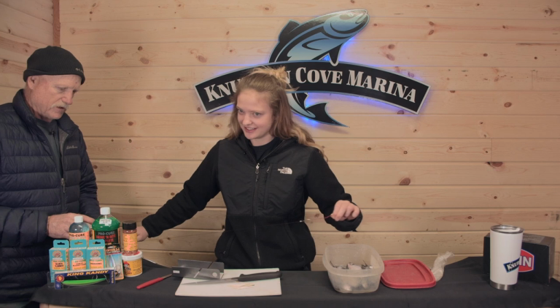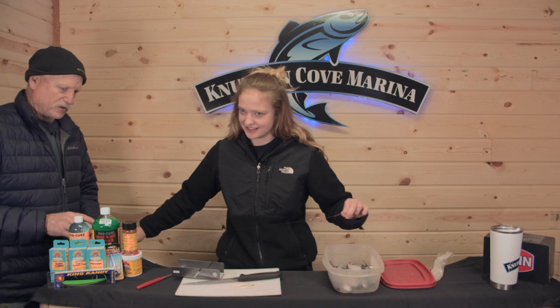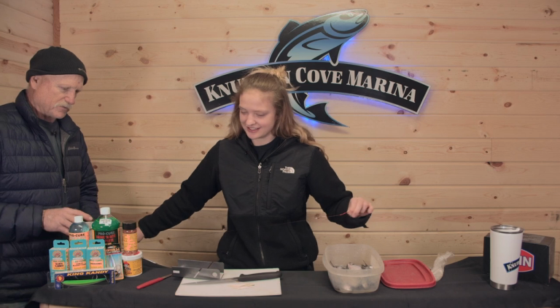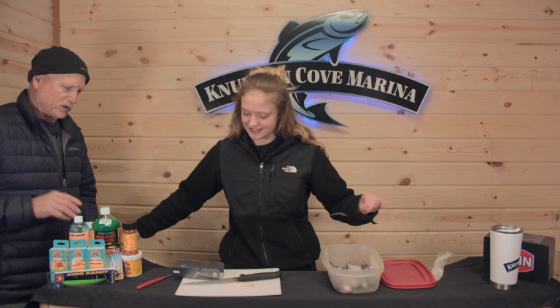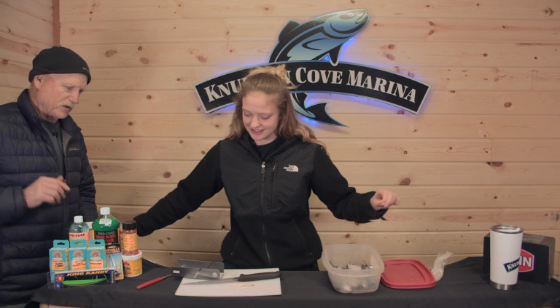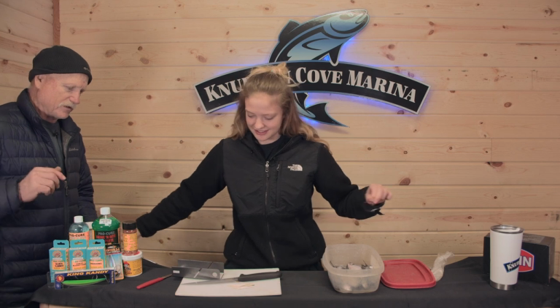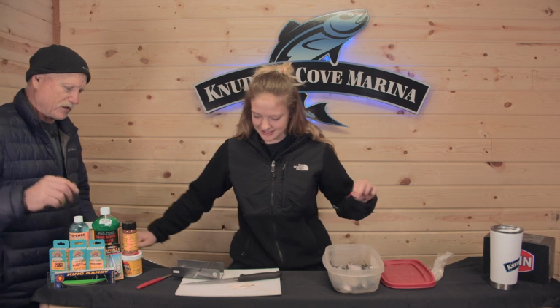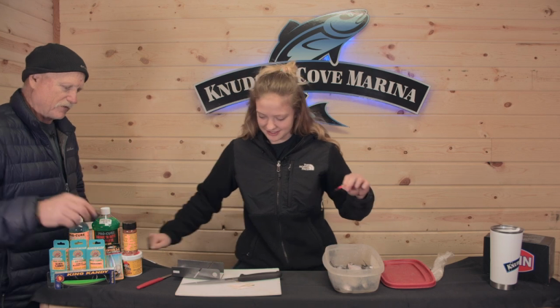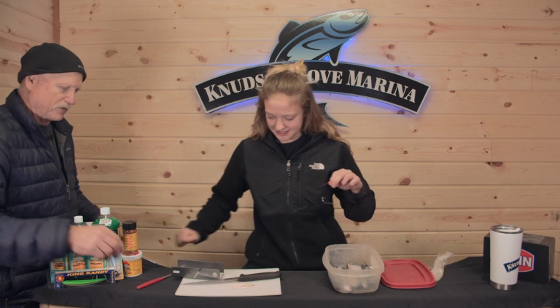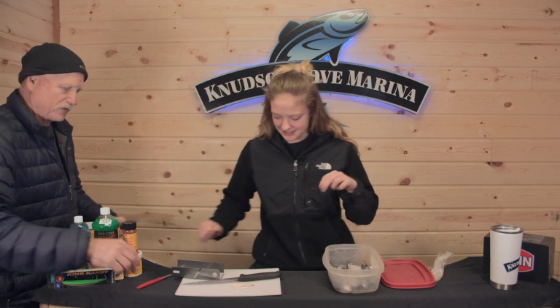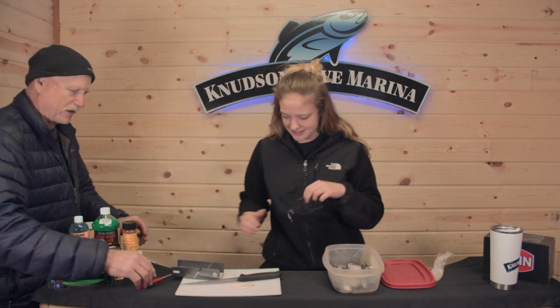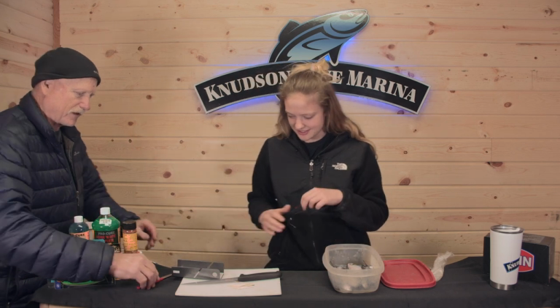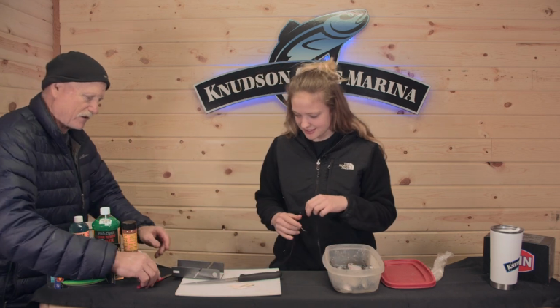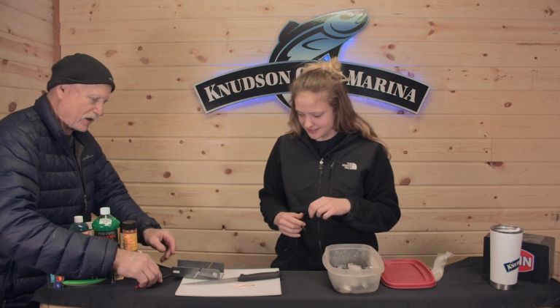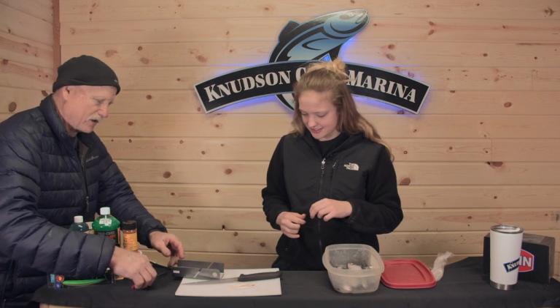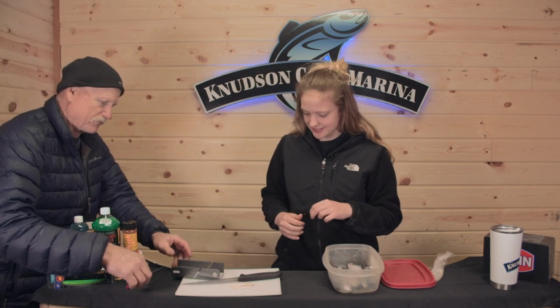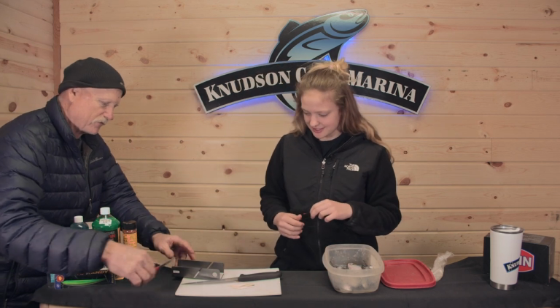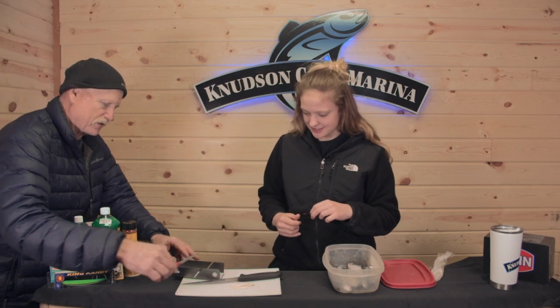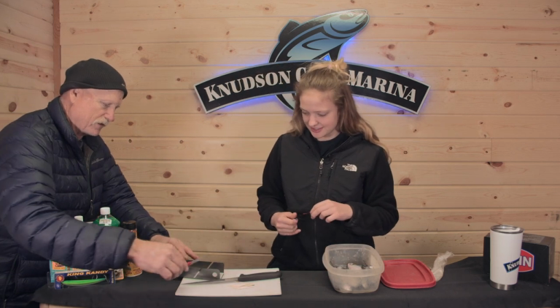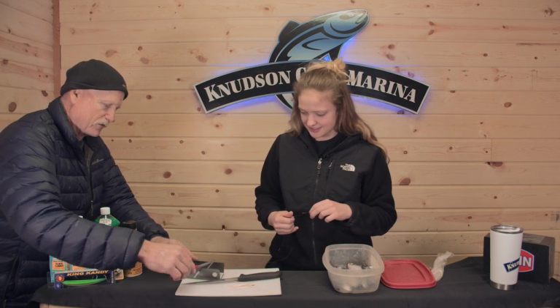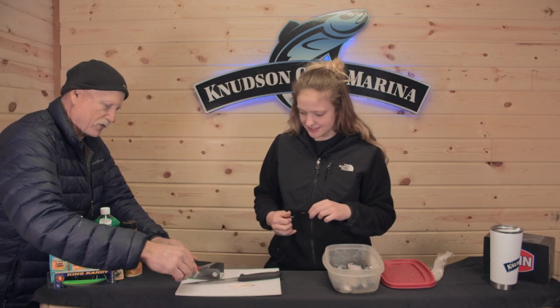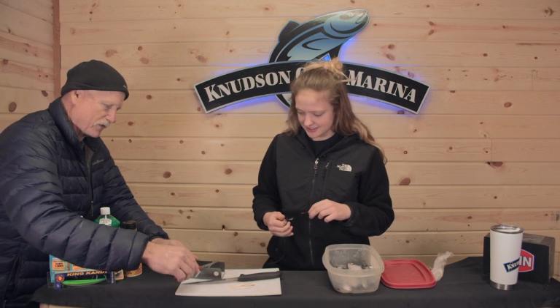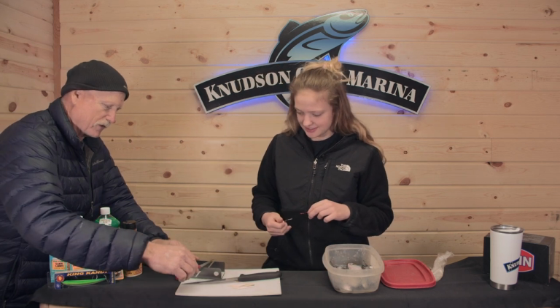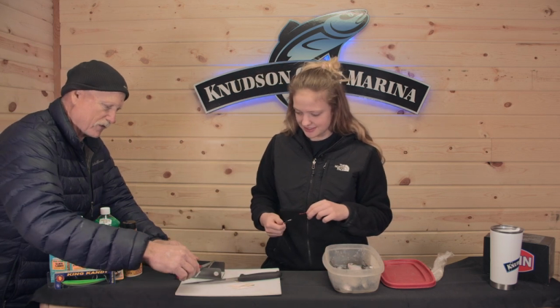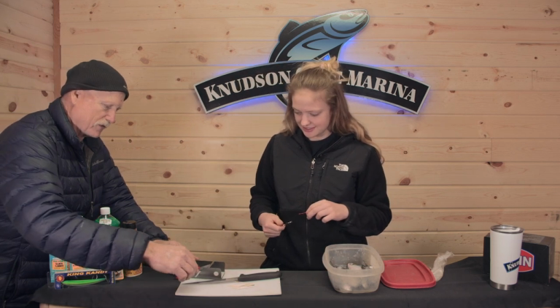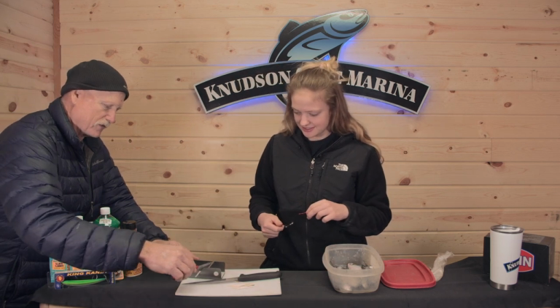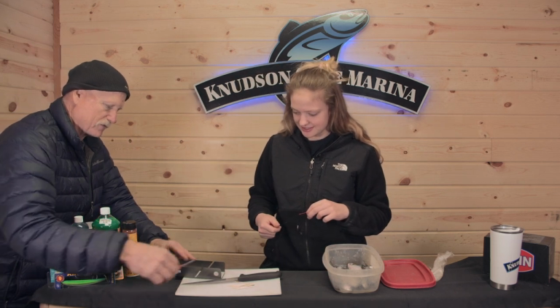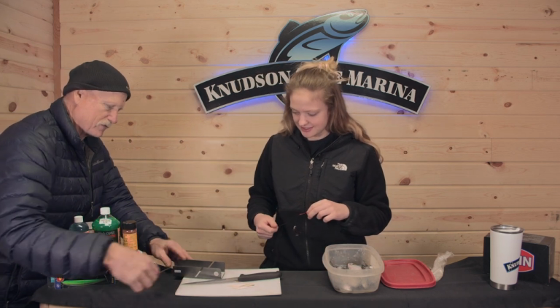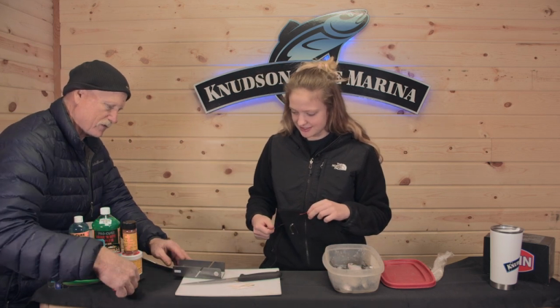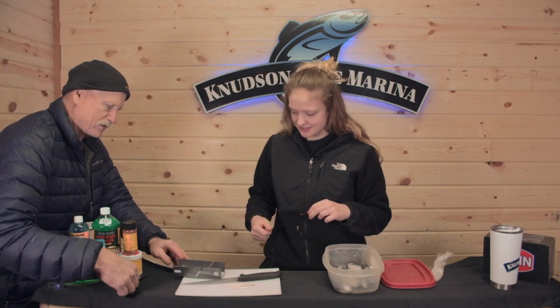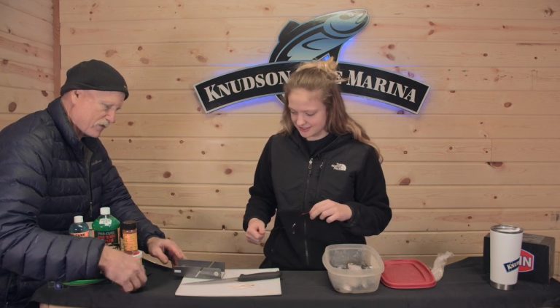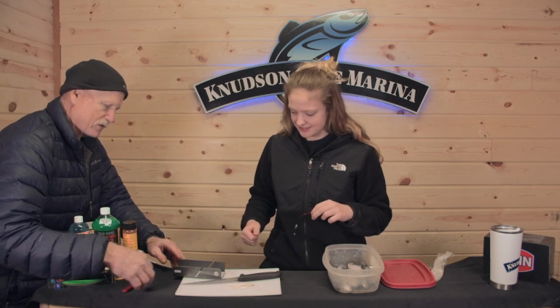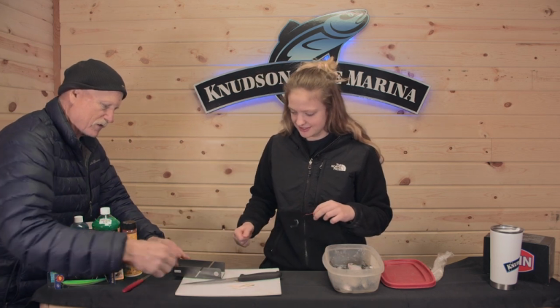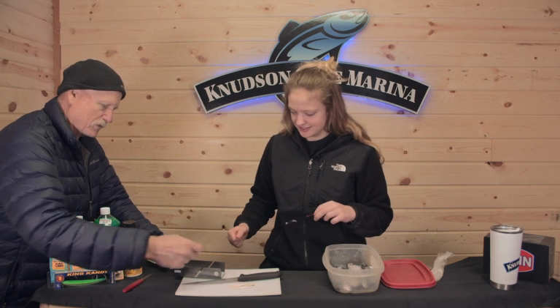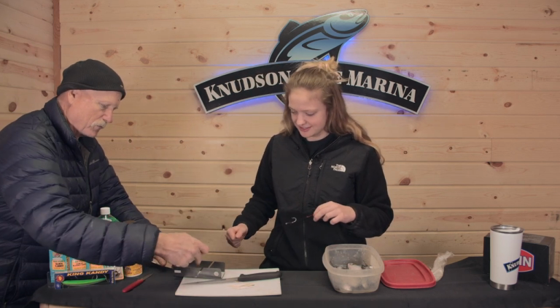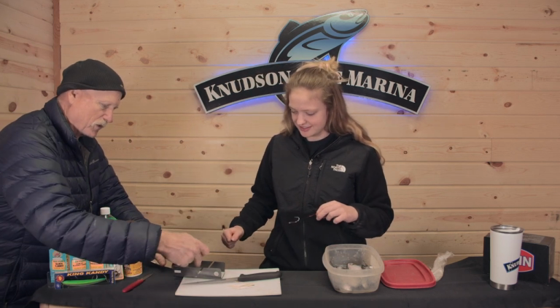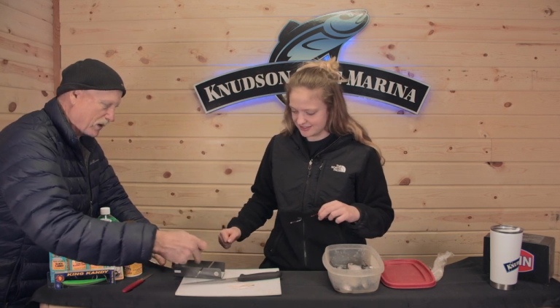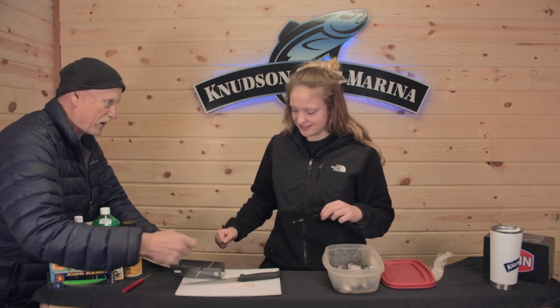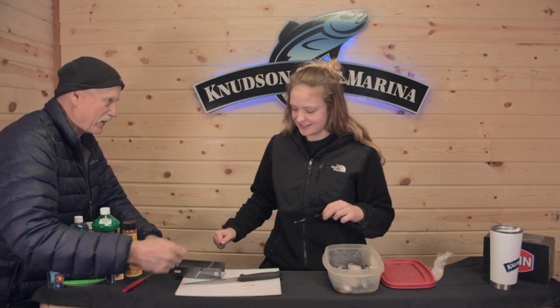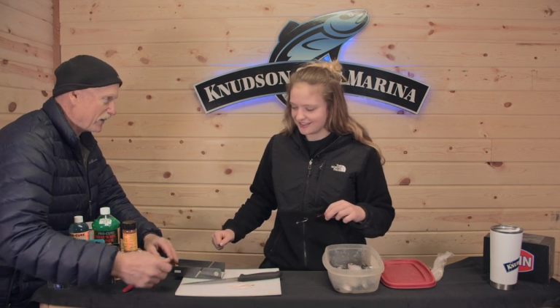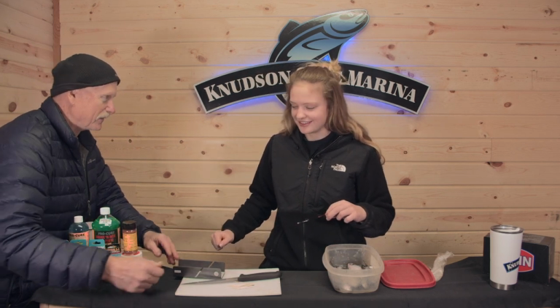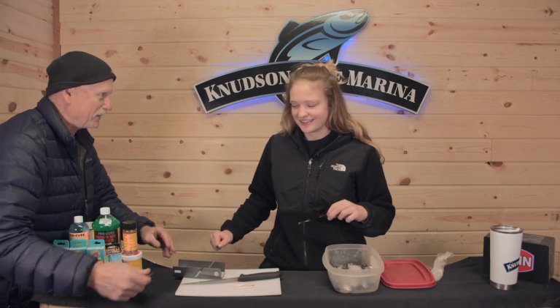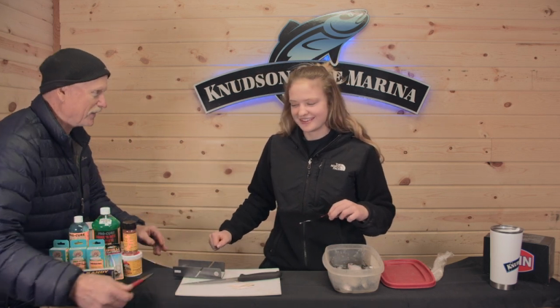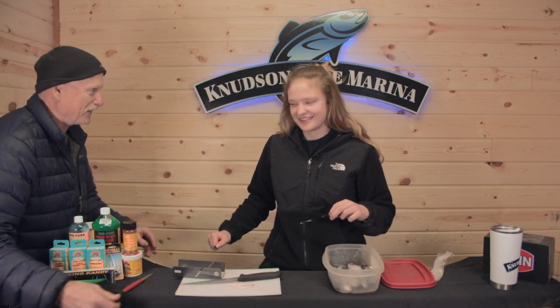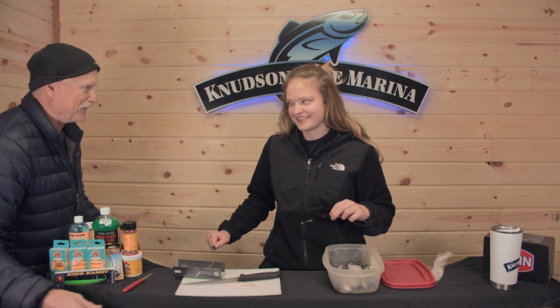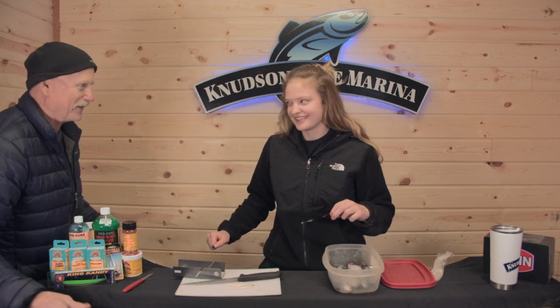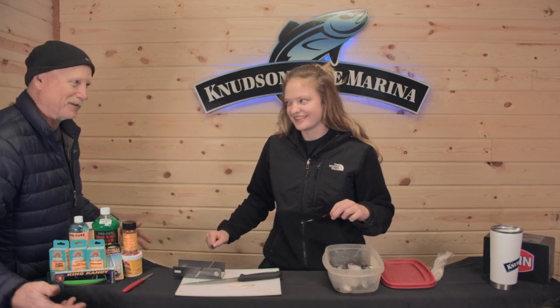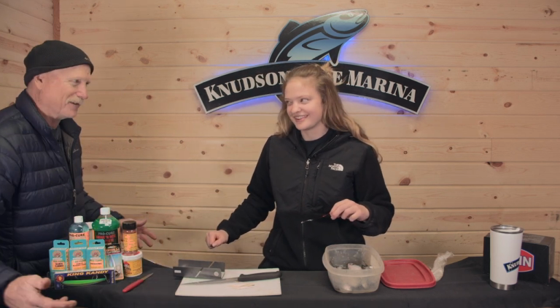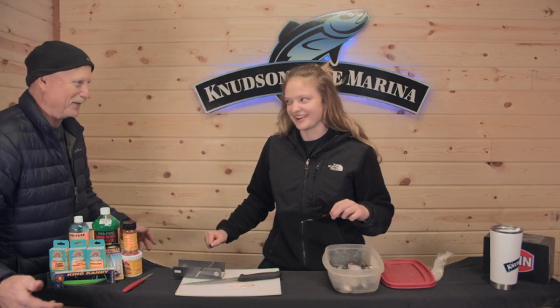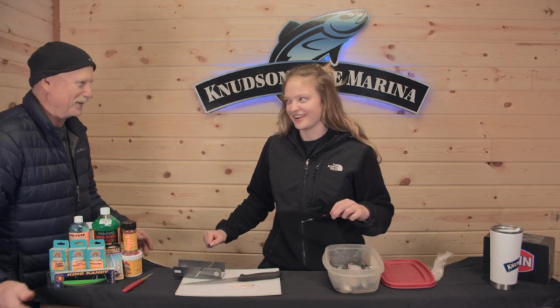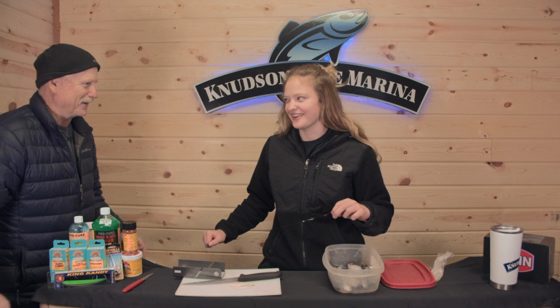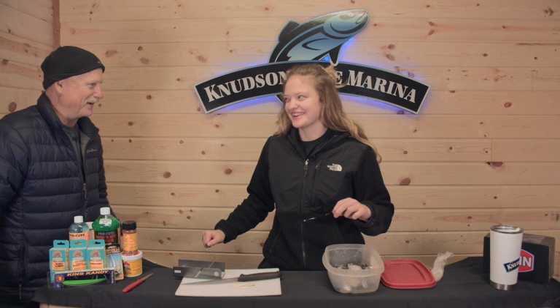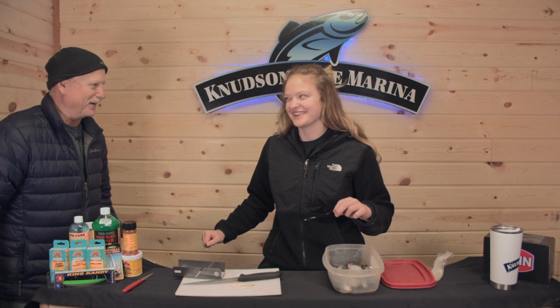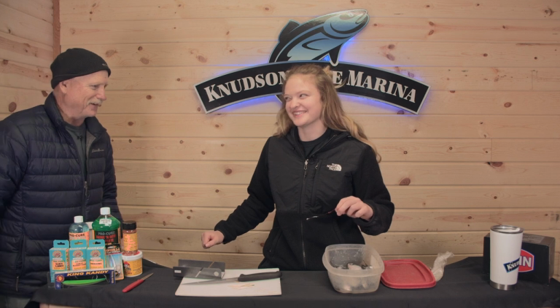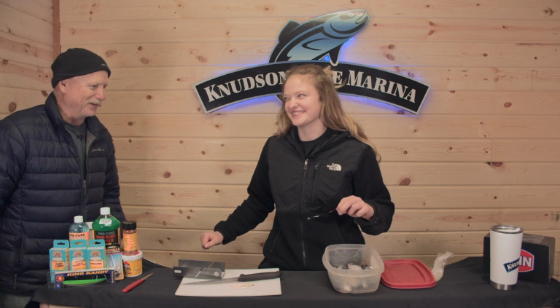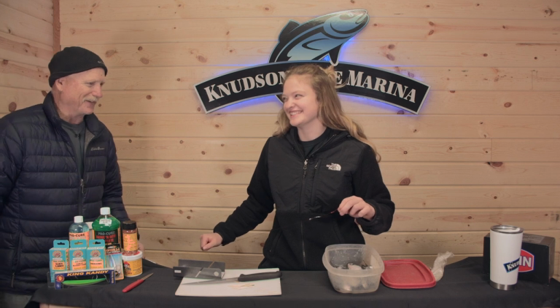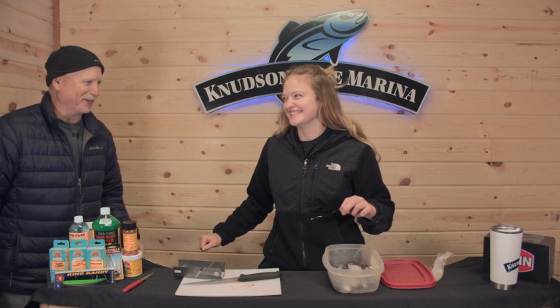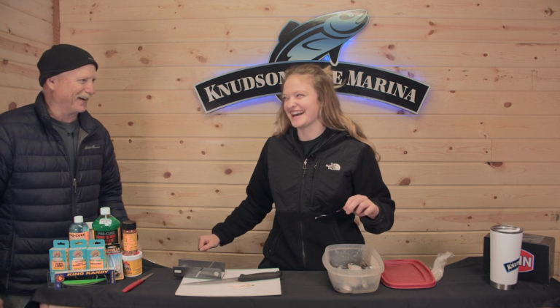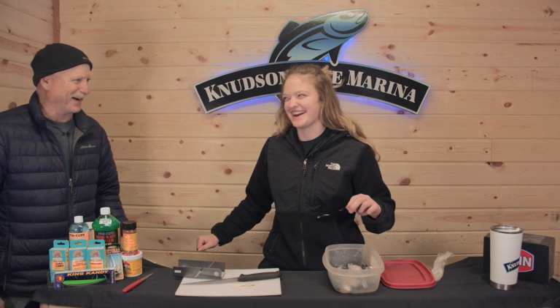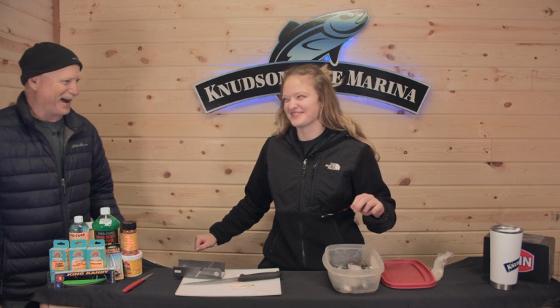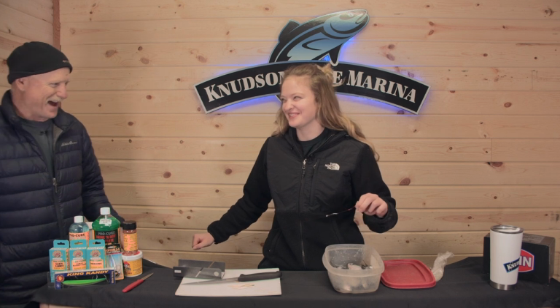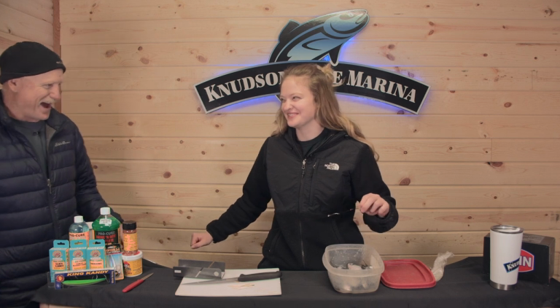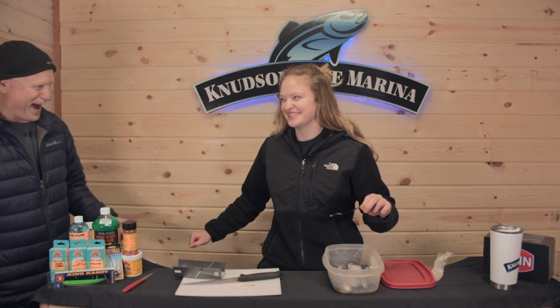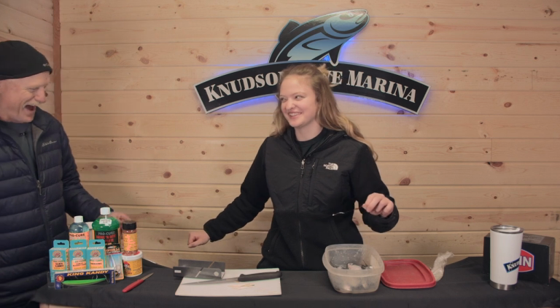It's really tough. You take a knife and you go like this and you put a herring in there and that's all you gotta do.